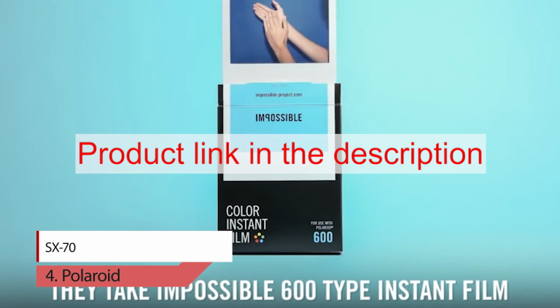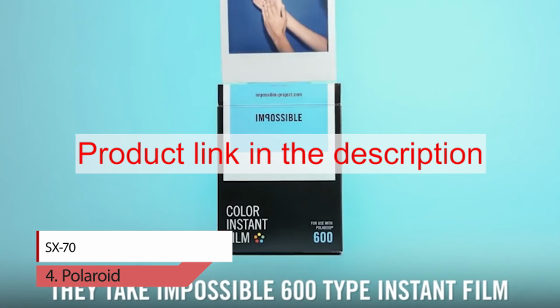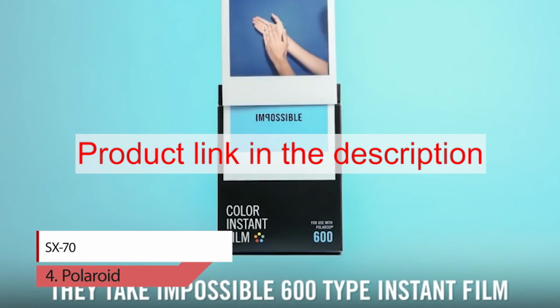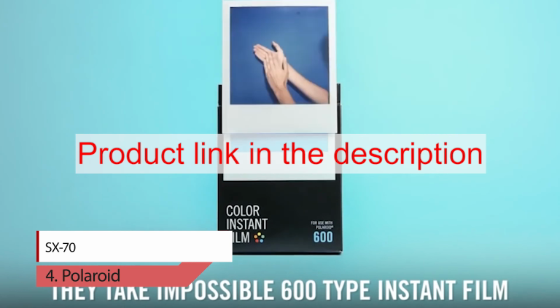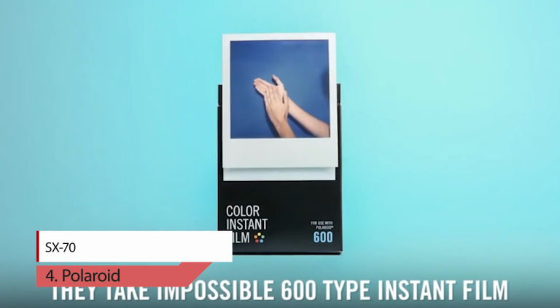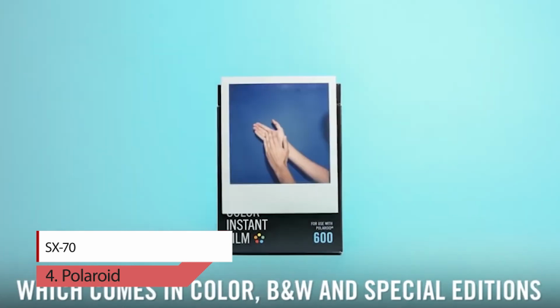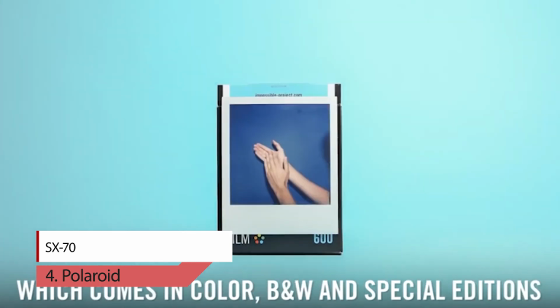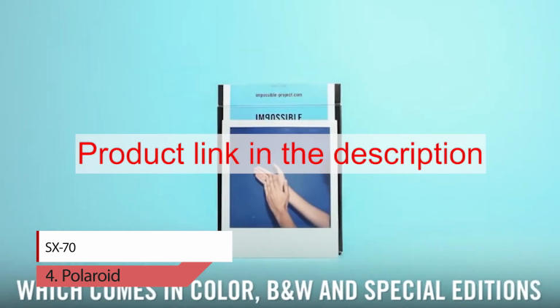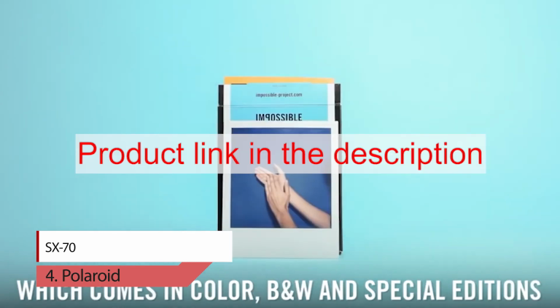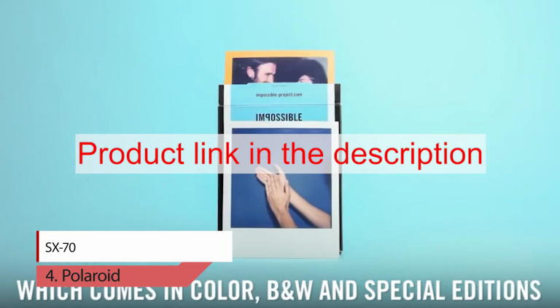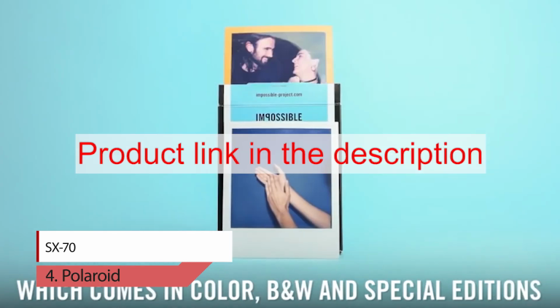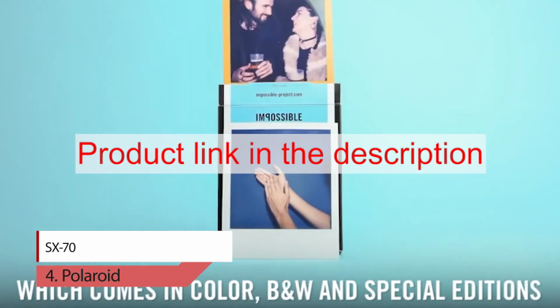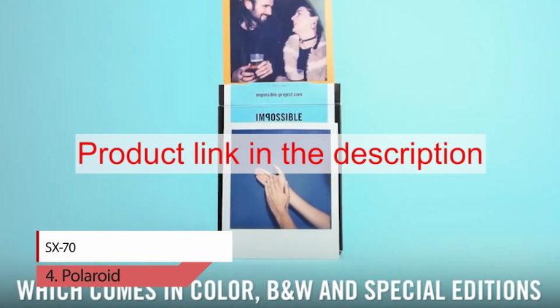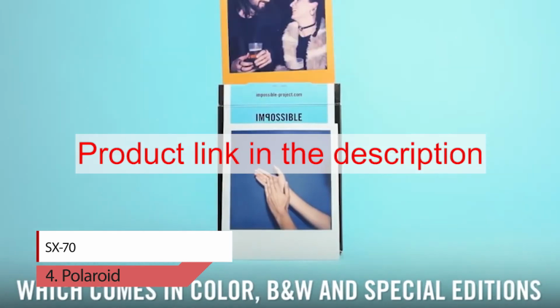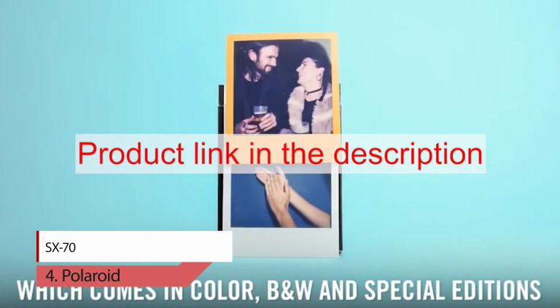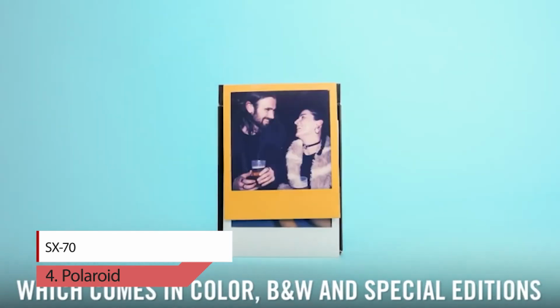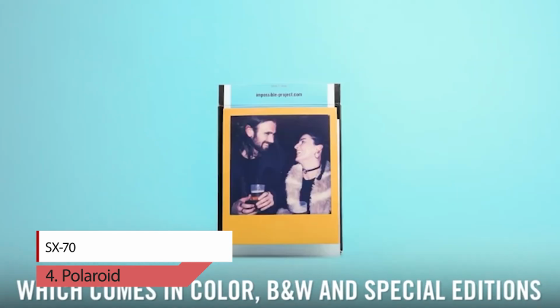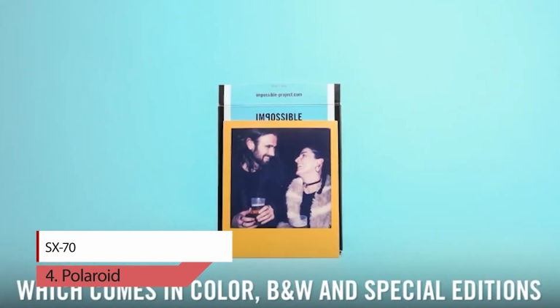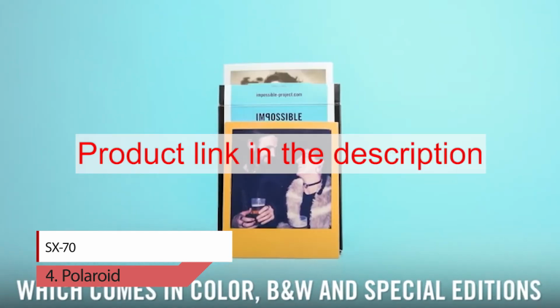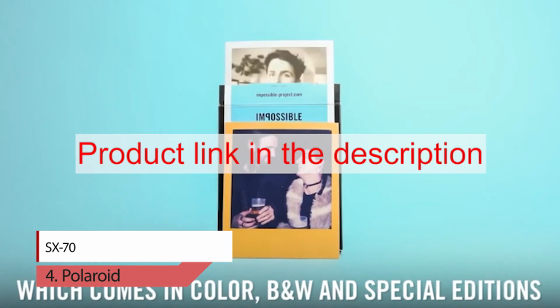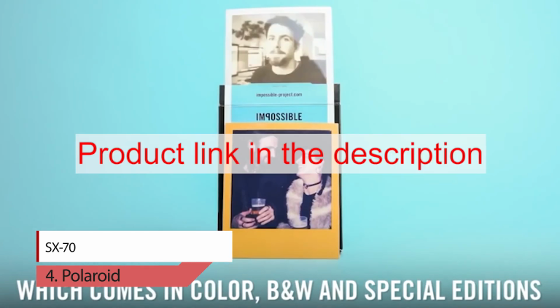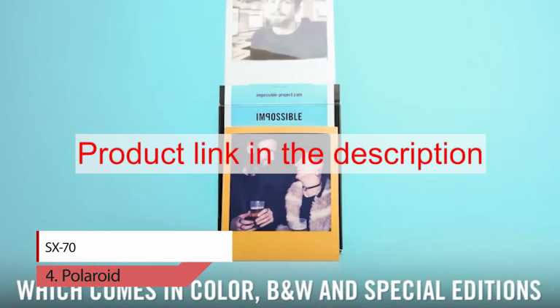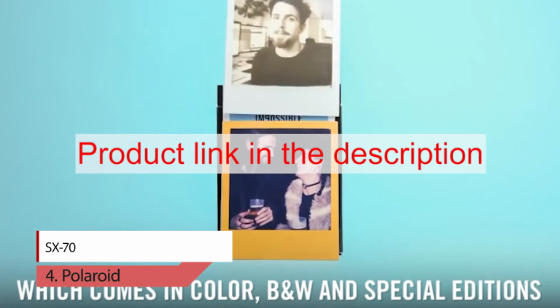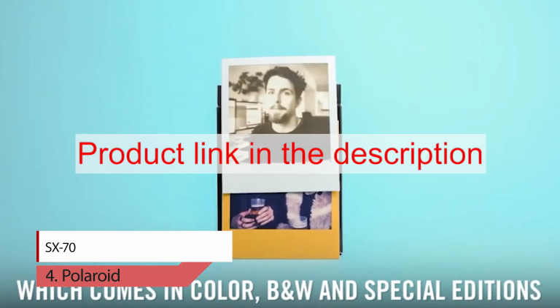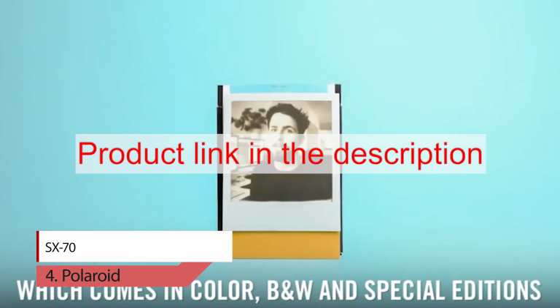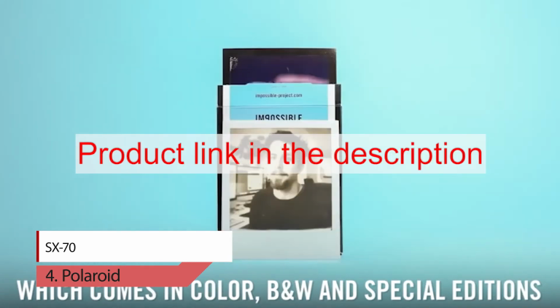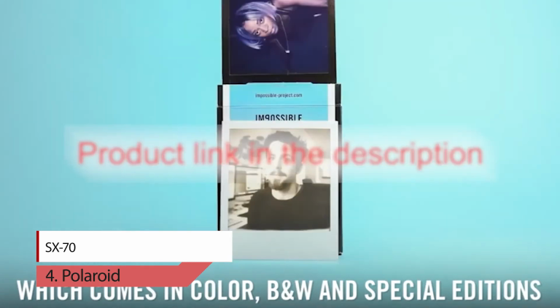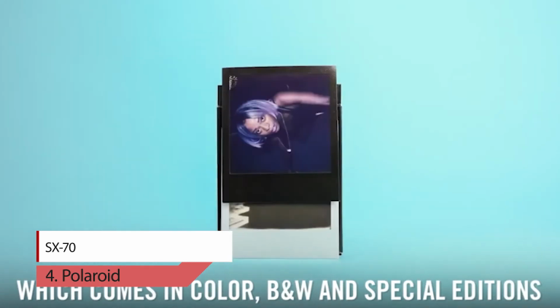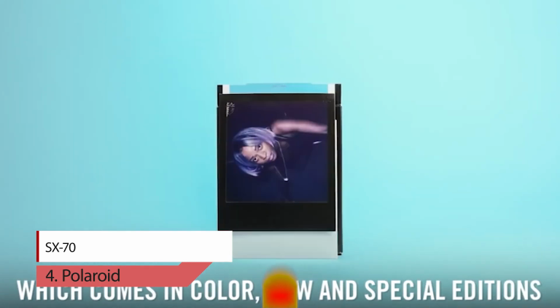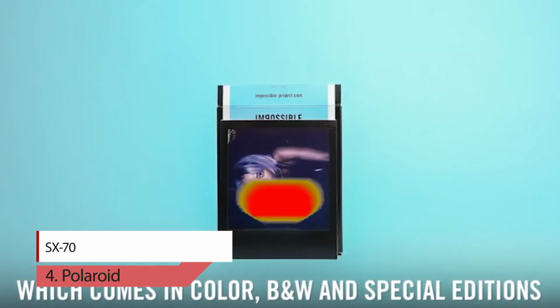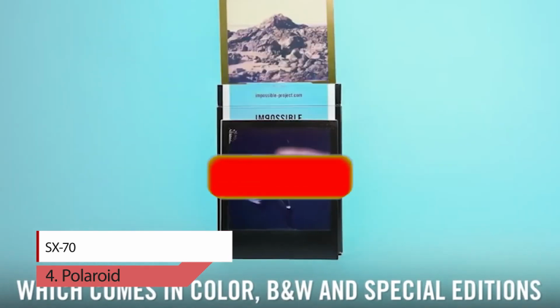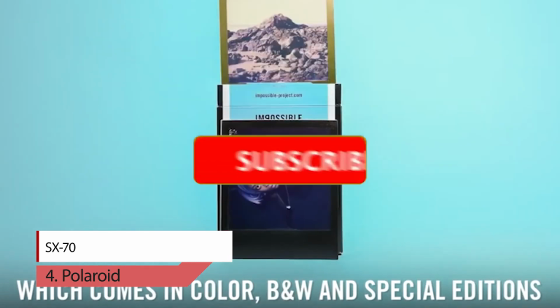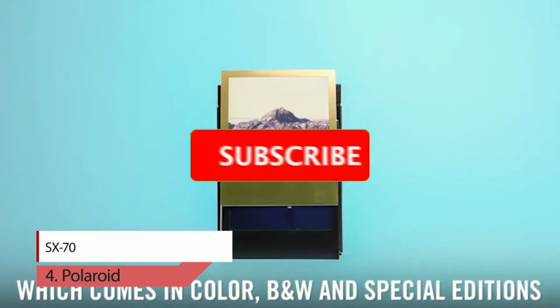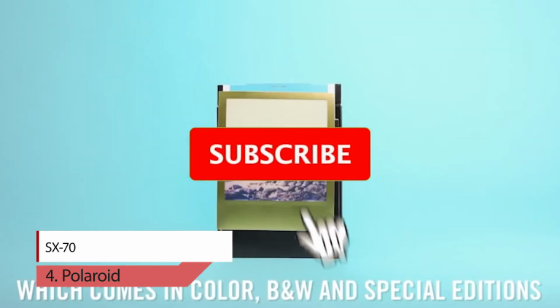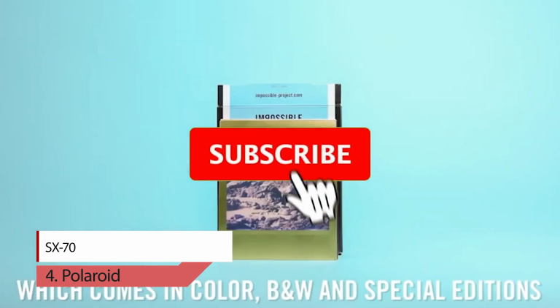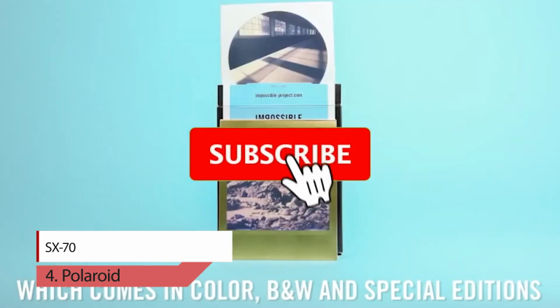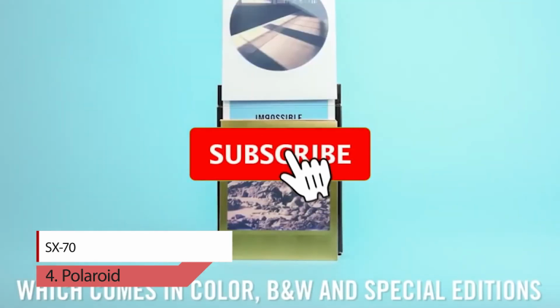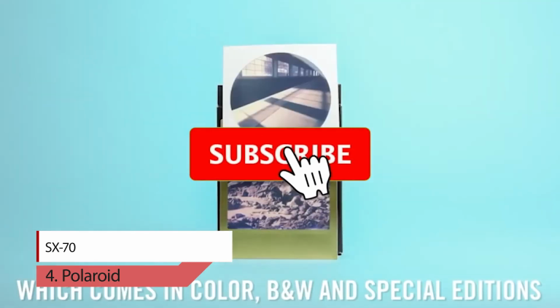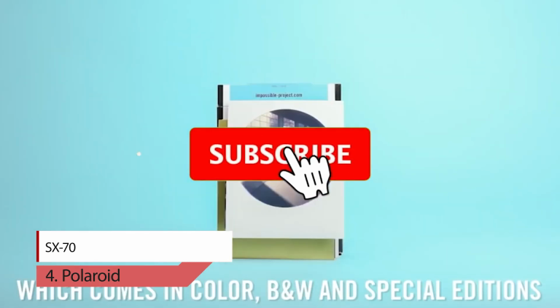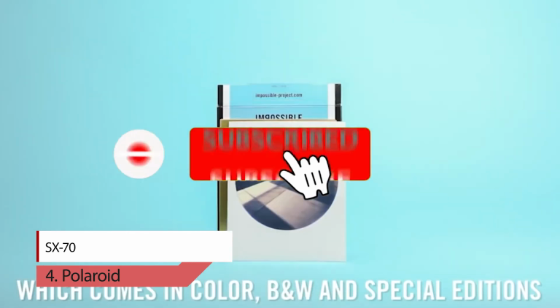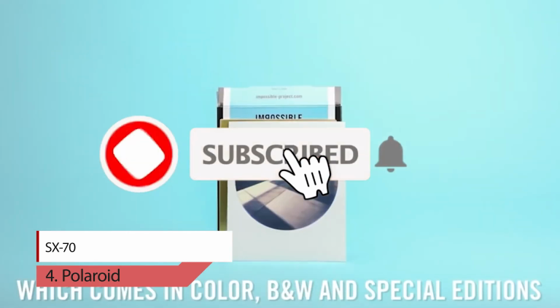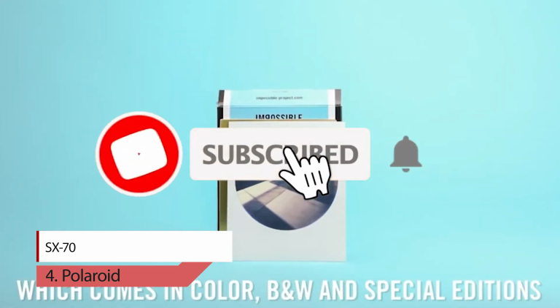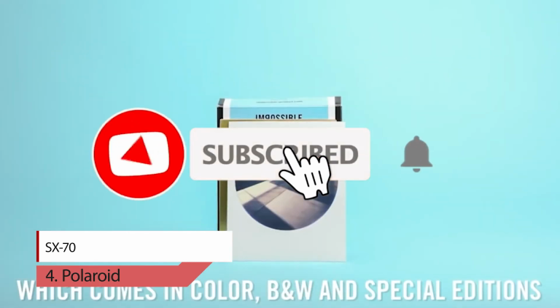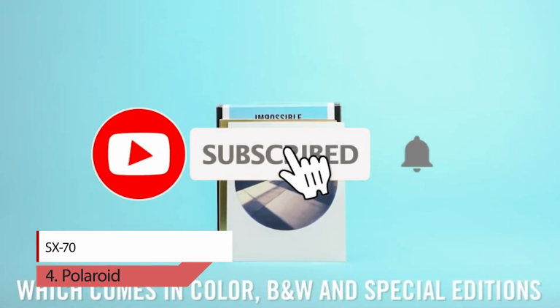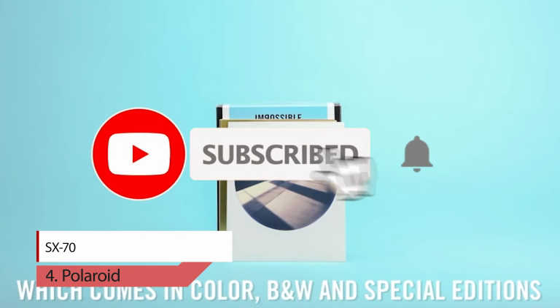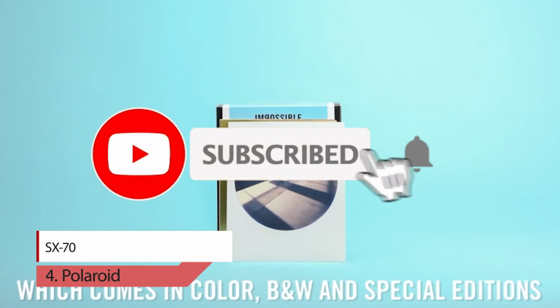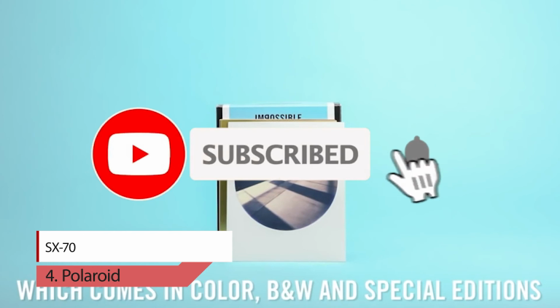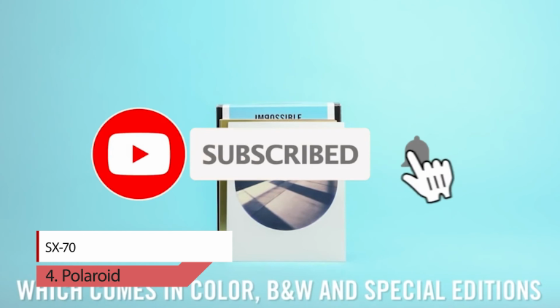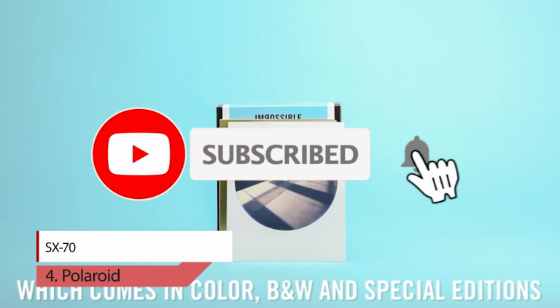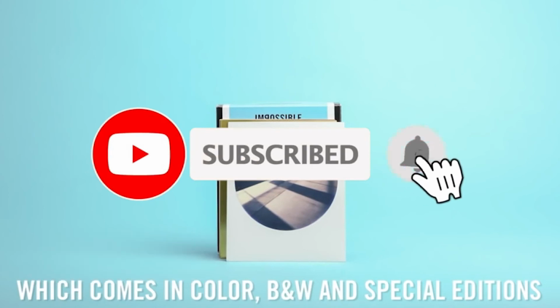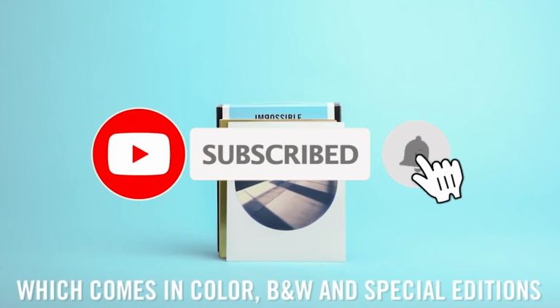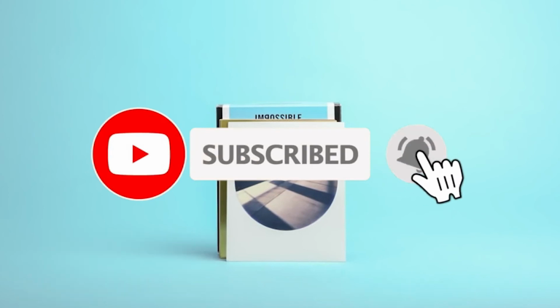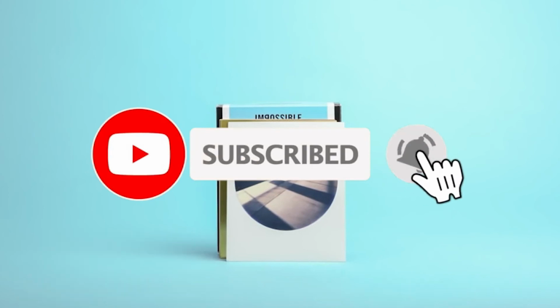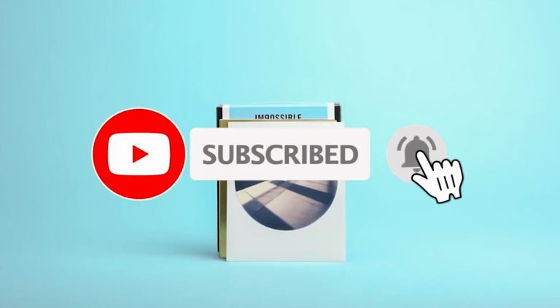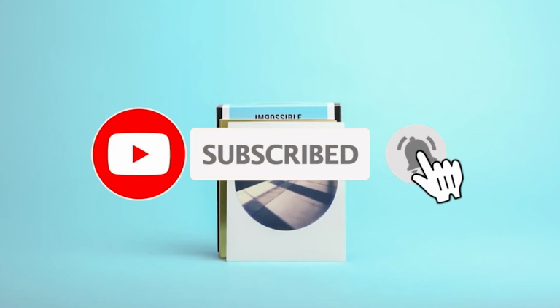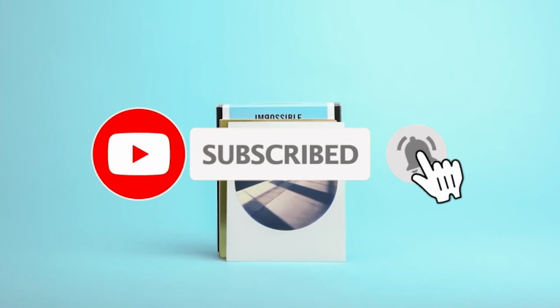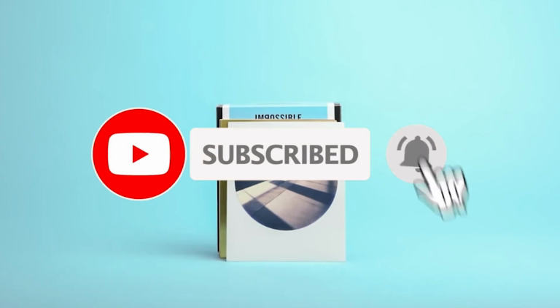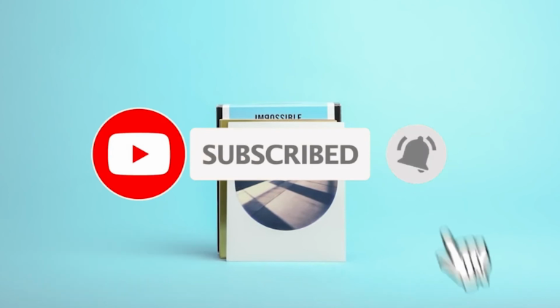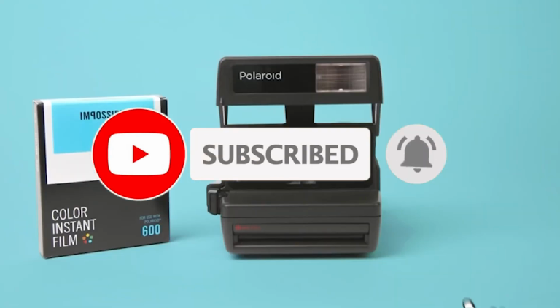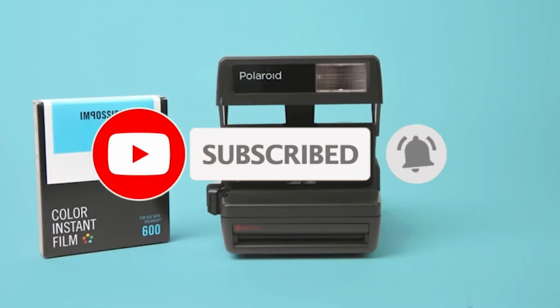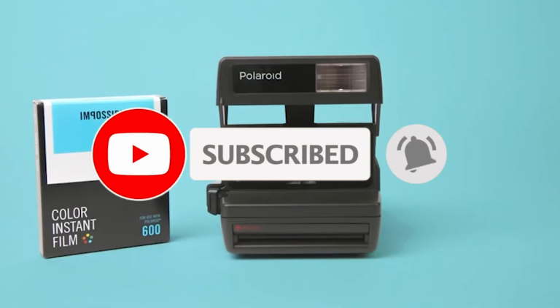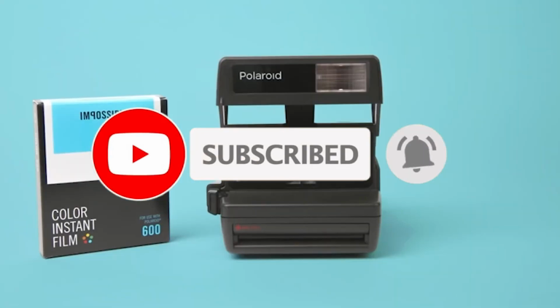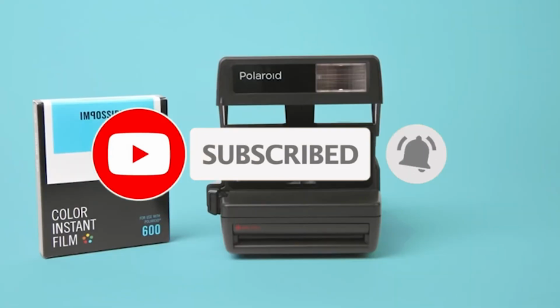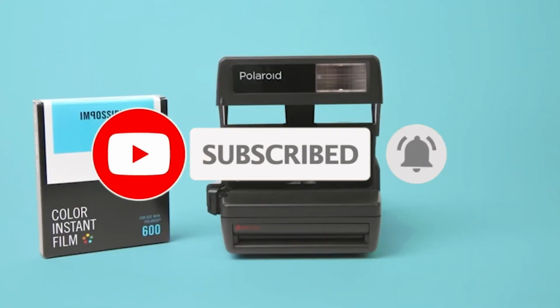To buy these products from Amazon, please click on the link in the description. Thank you for watching the video. Please like, comment, share, and subscribe to our channel.